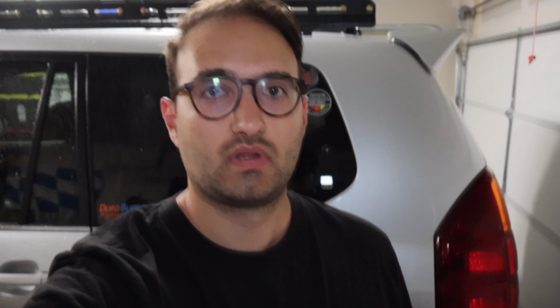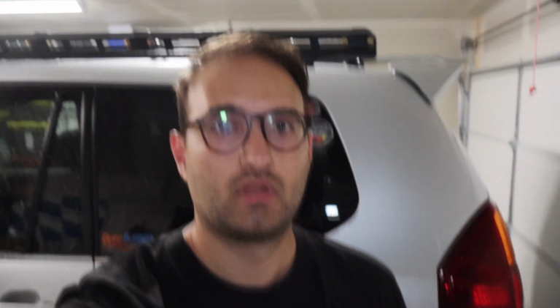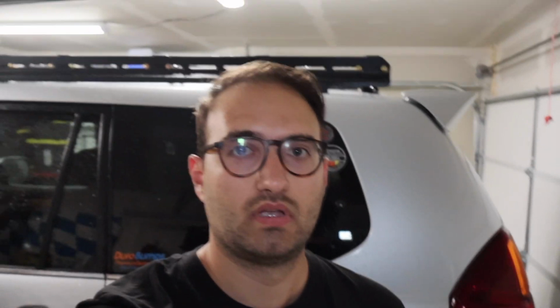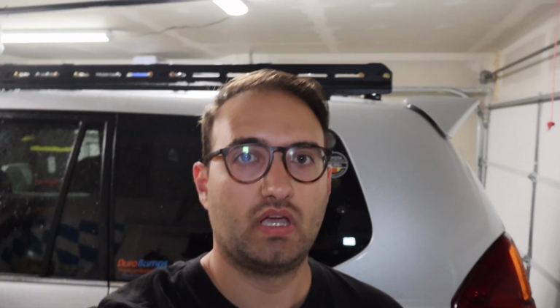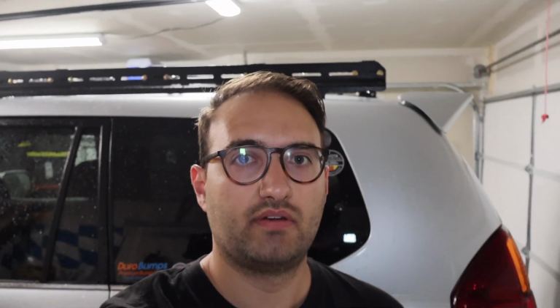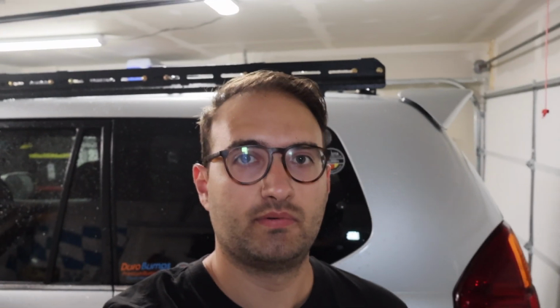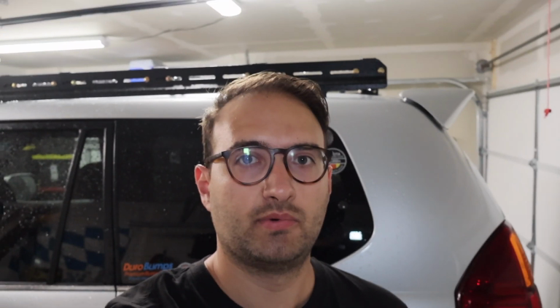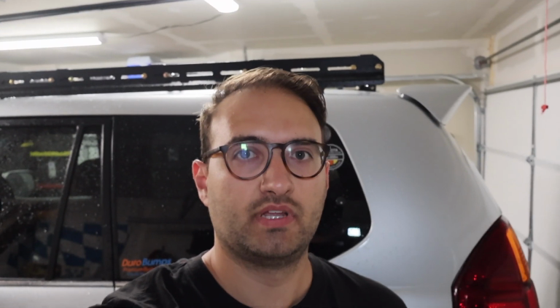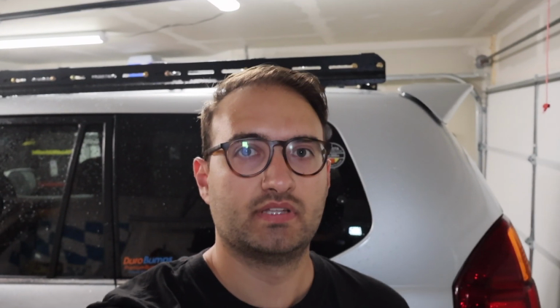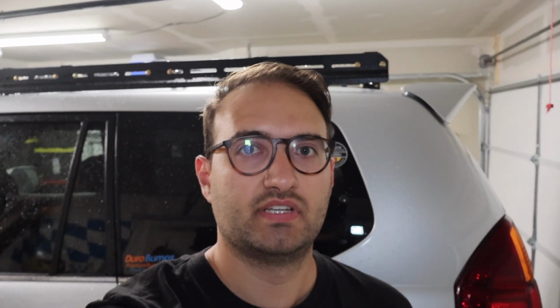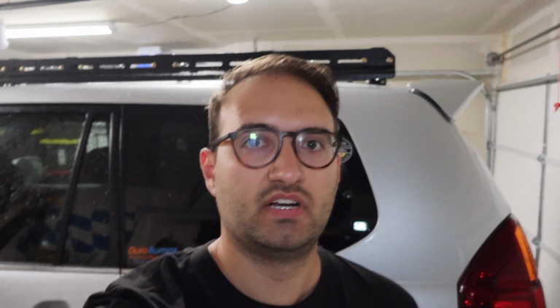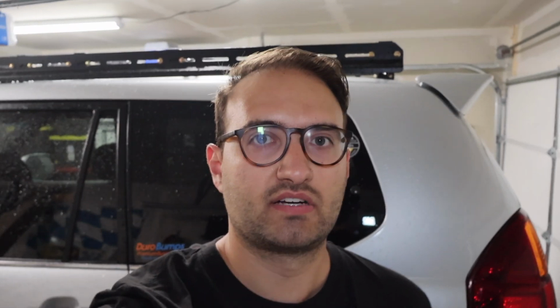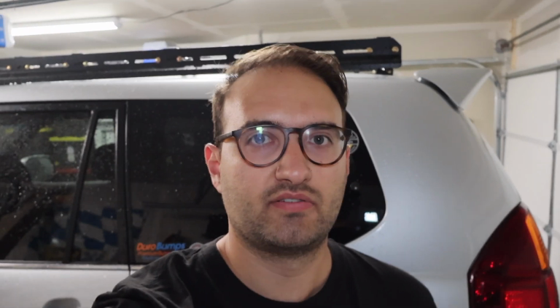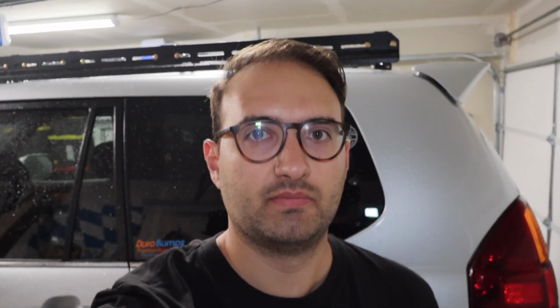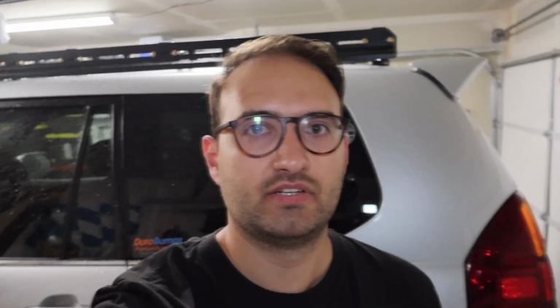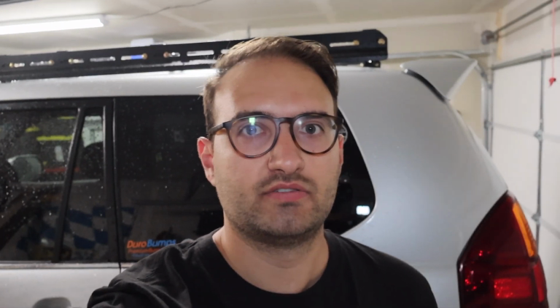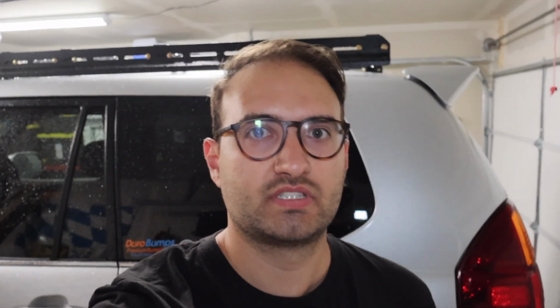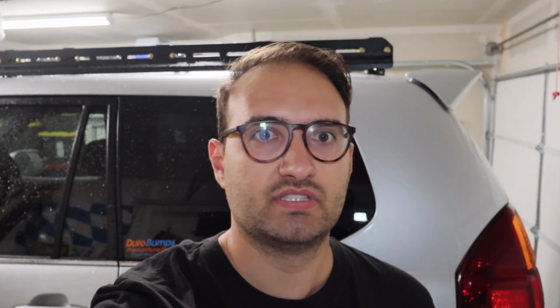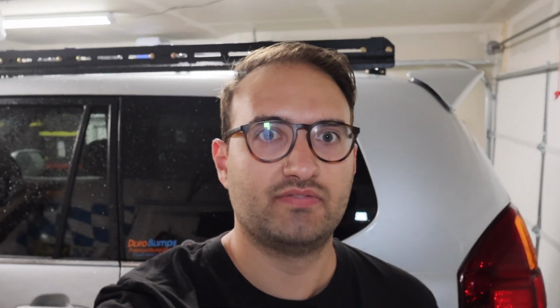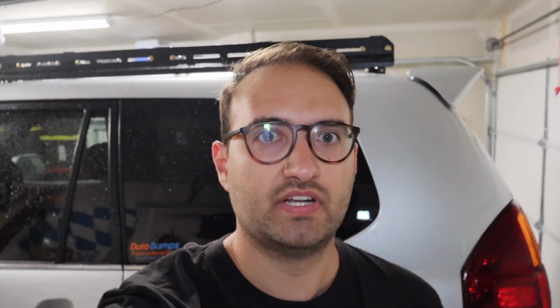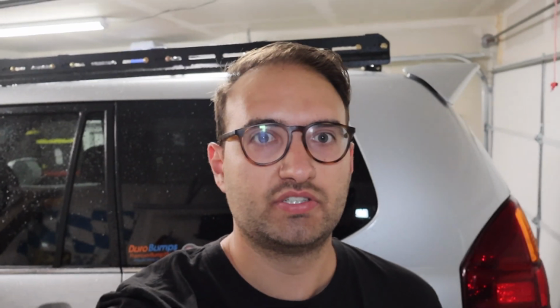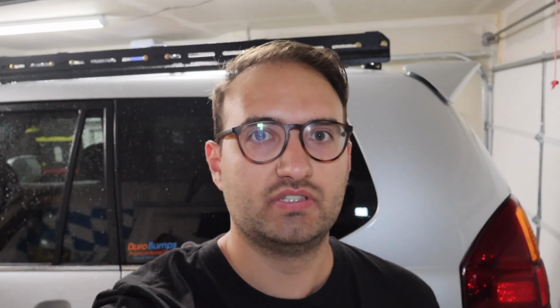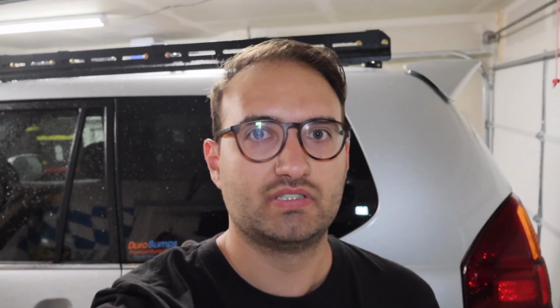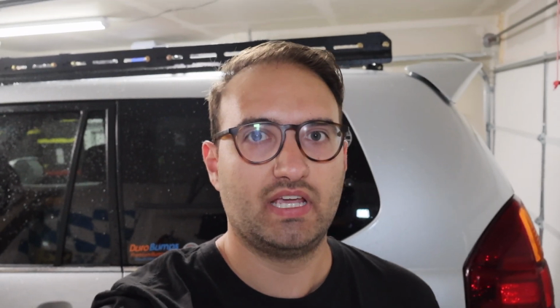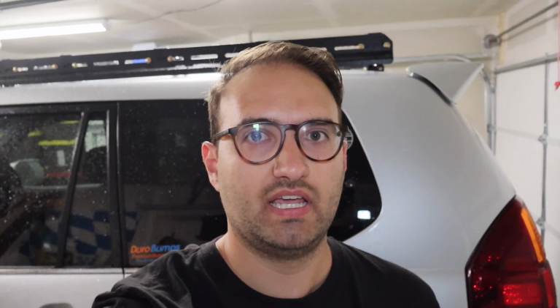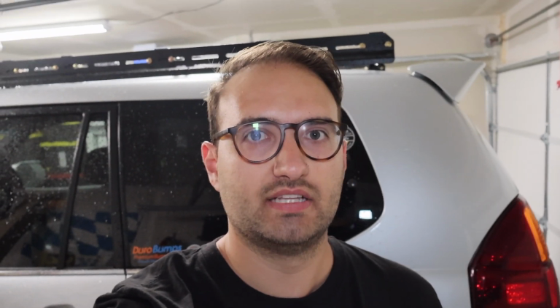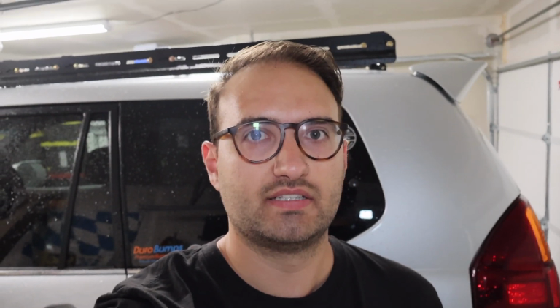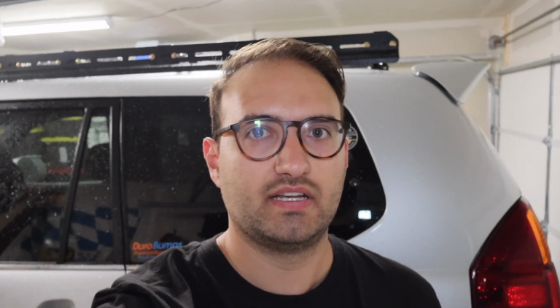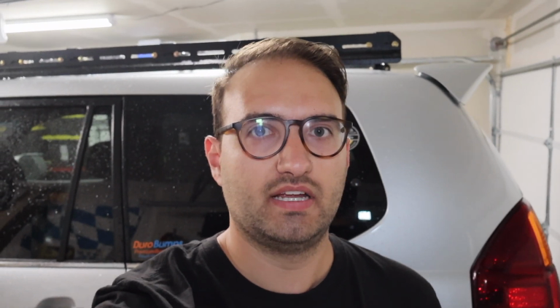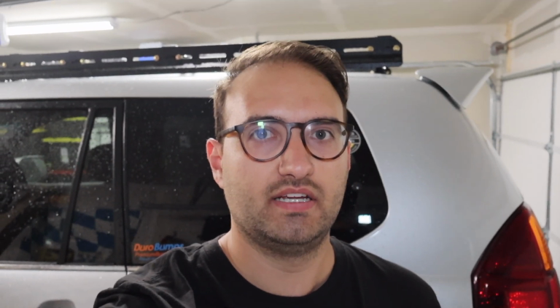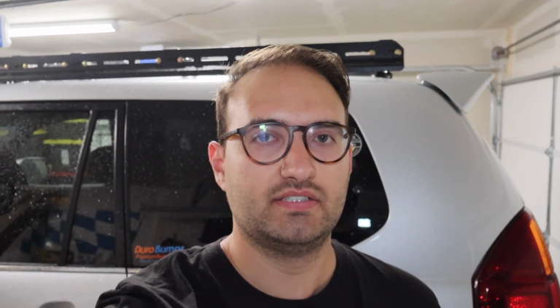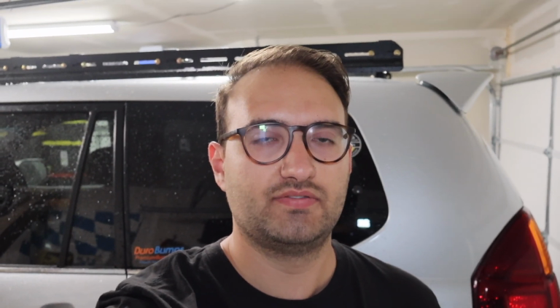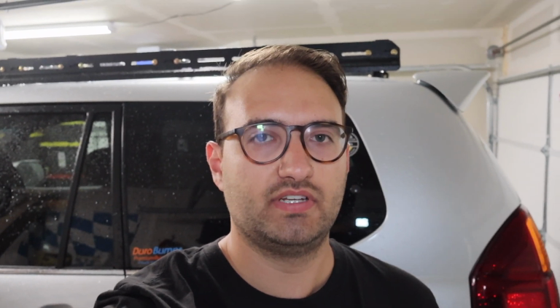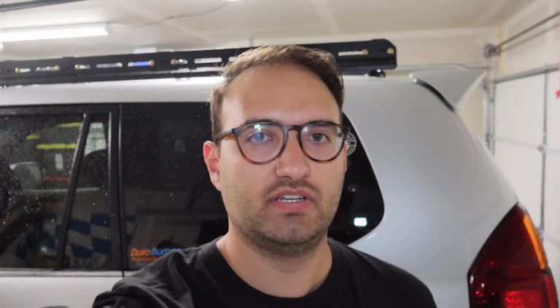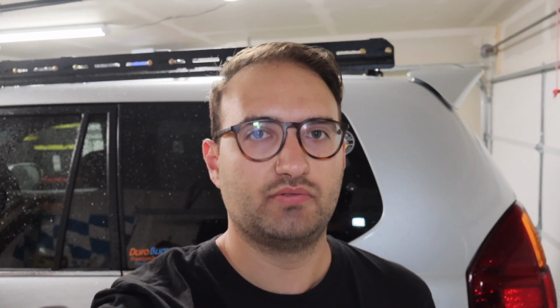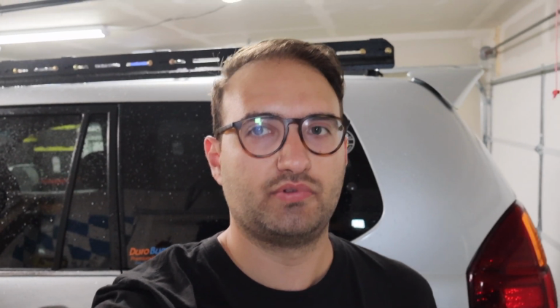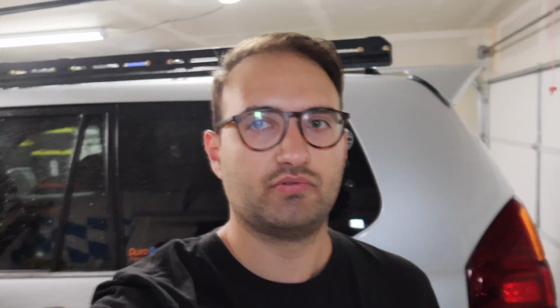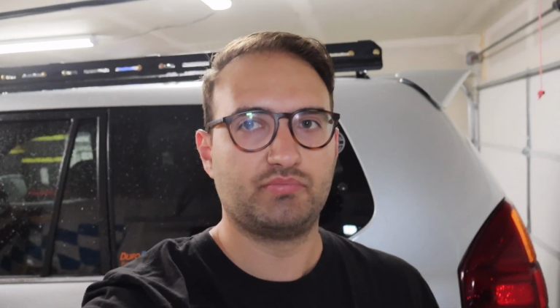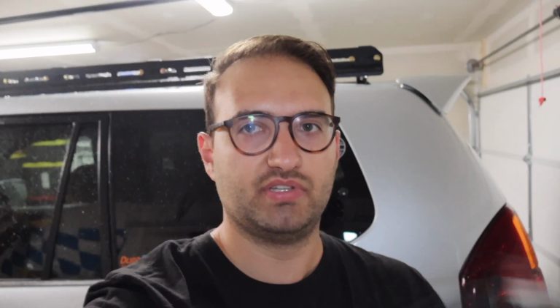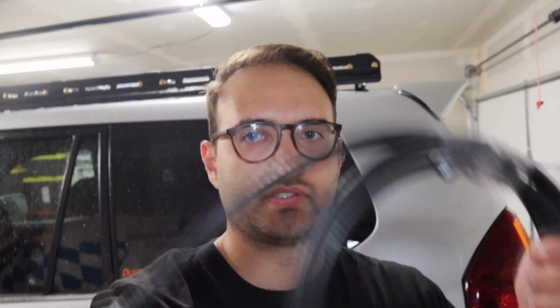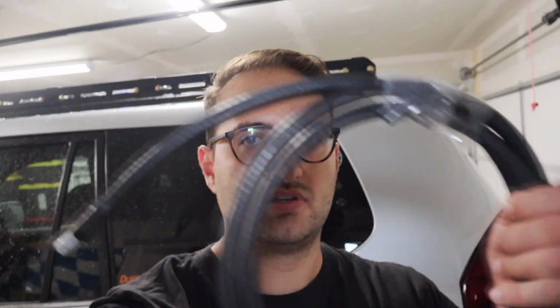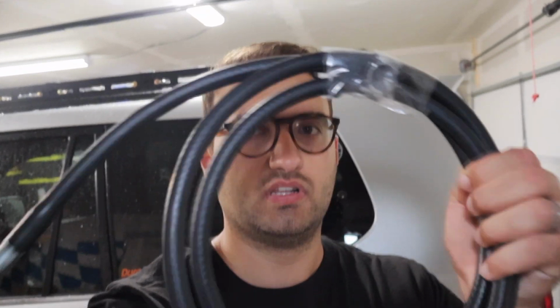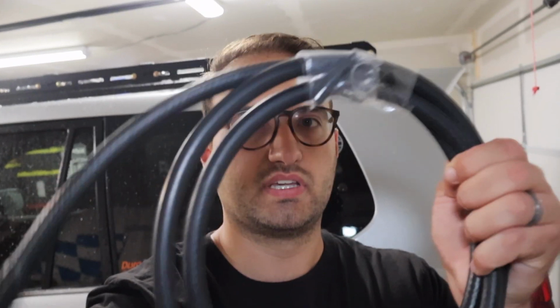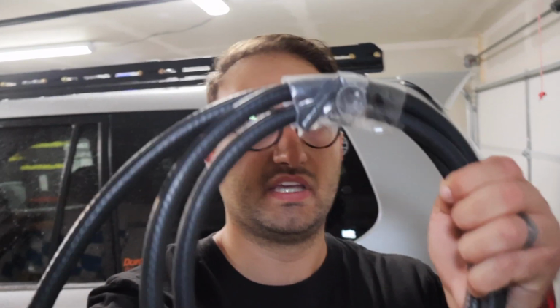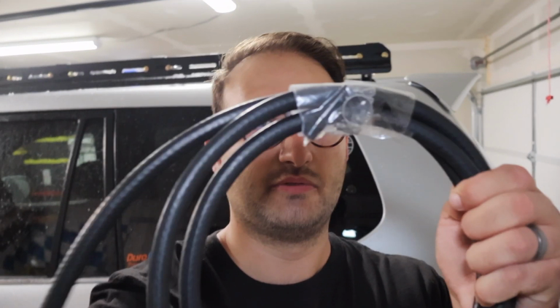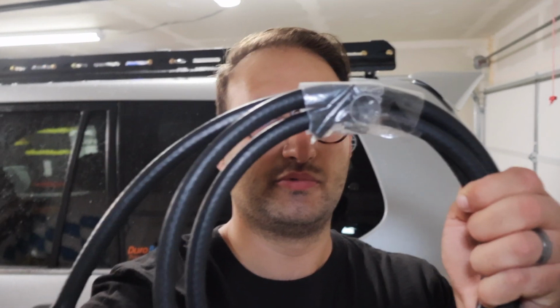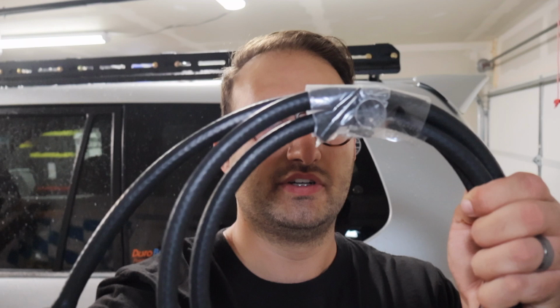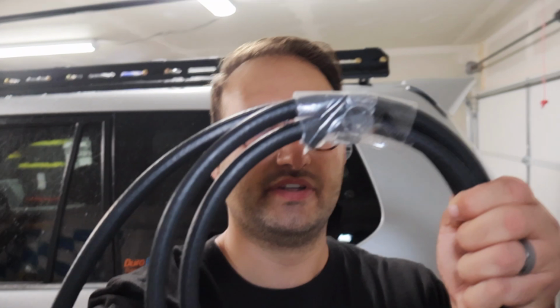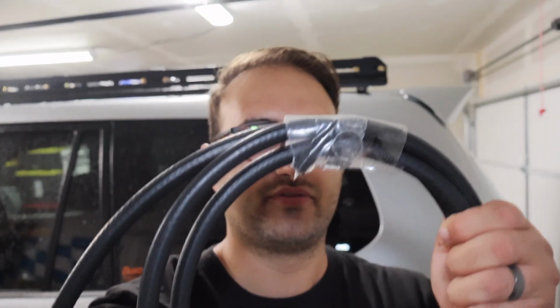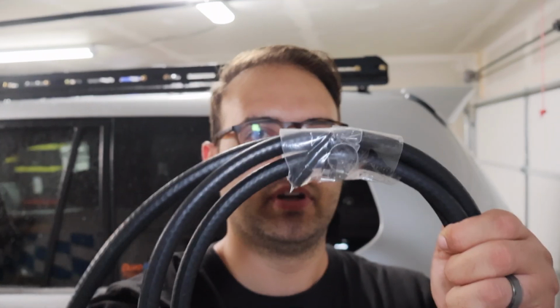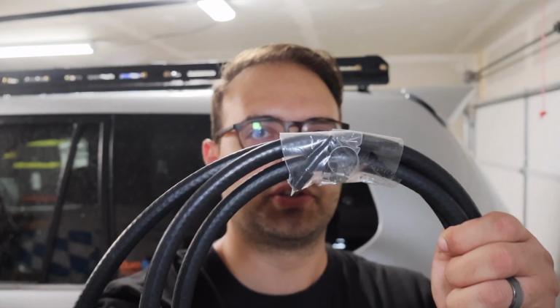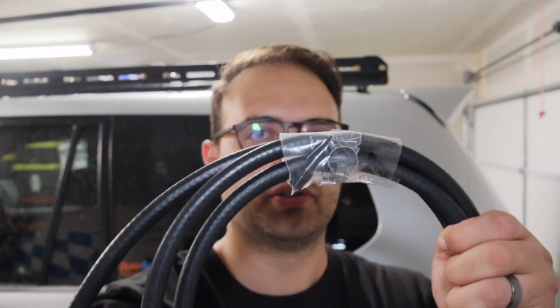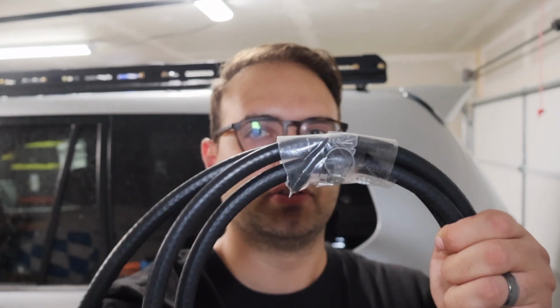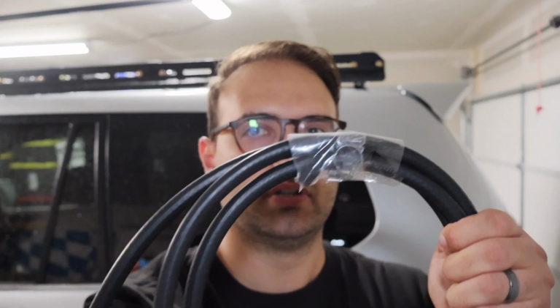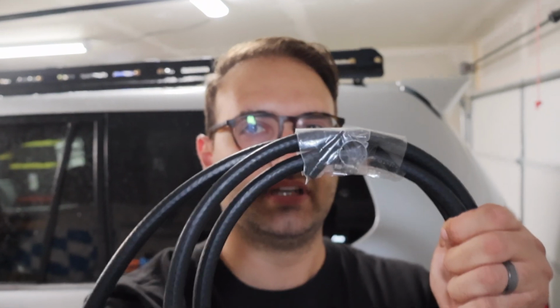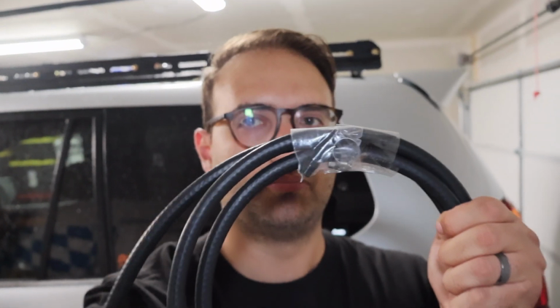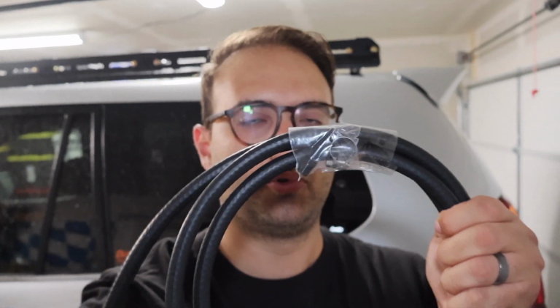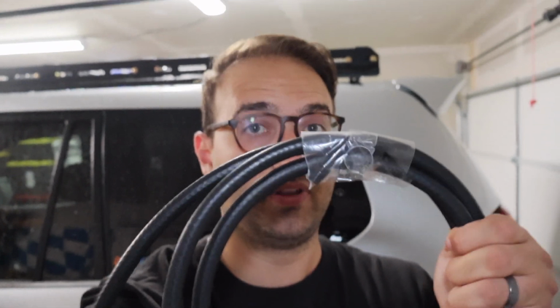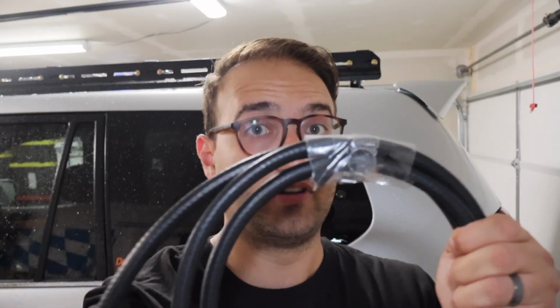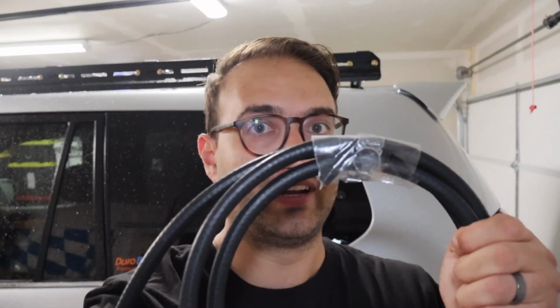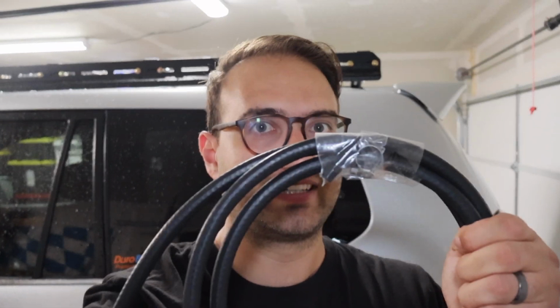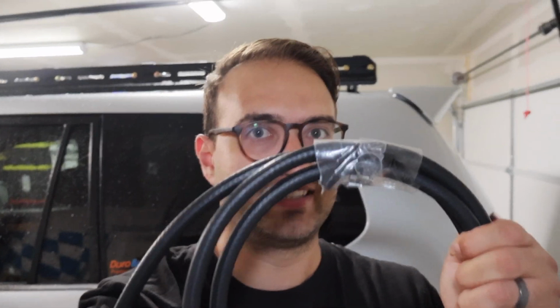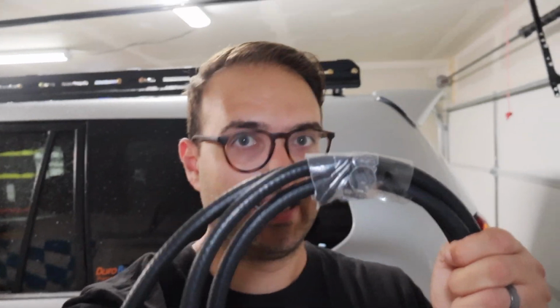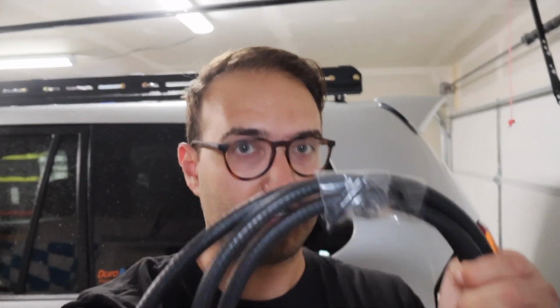Hi everybody, it's Eric from Eric's Adventures, and today's video we will be installing a rear differential breather extension.